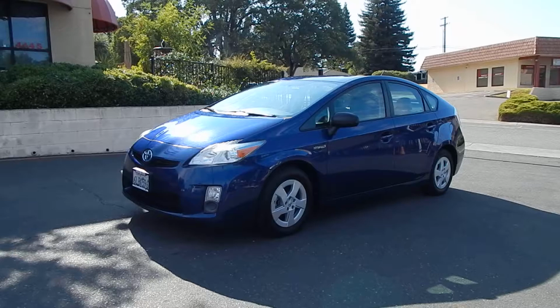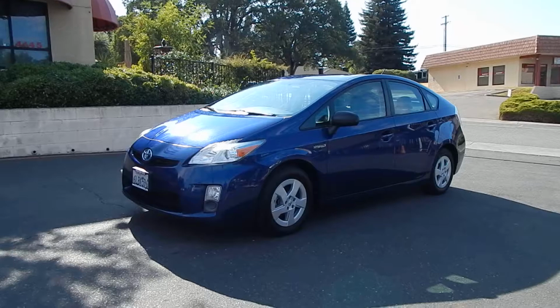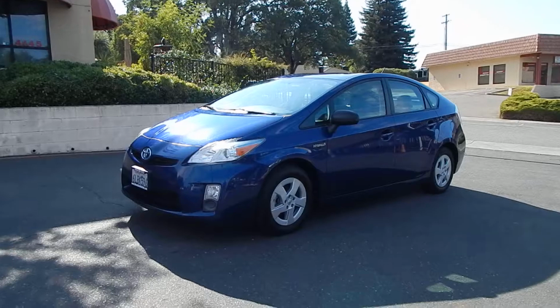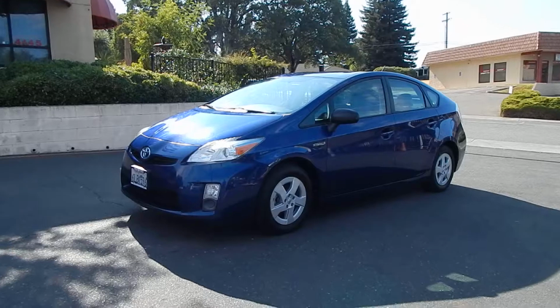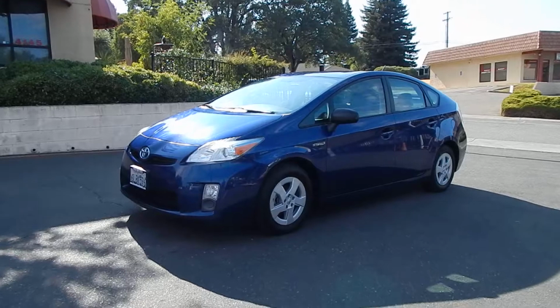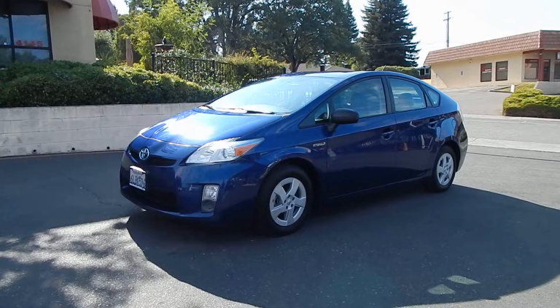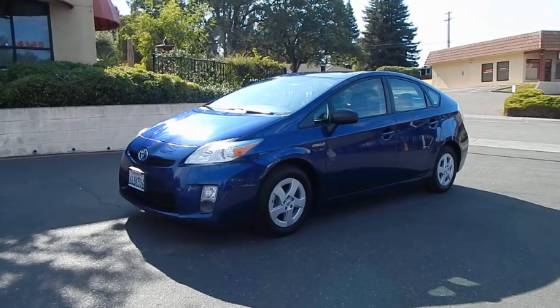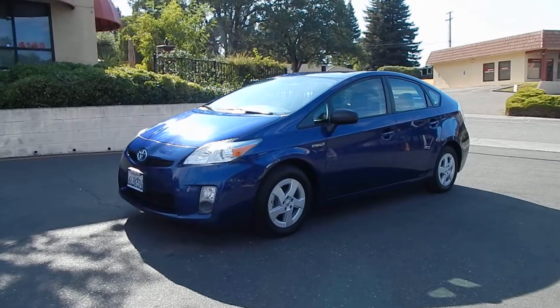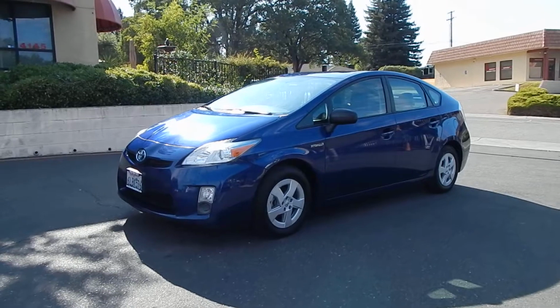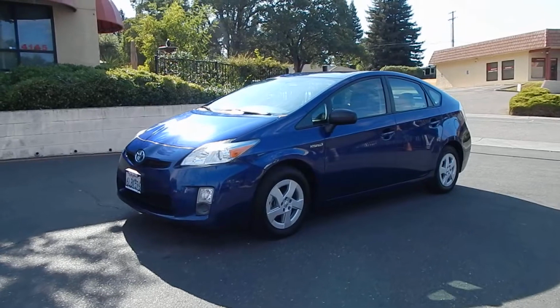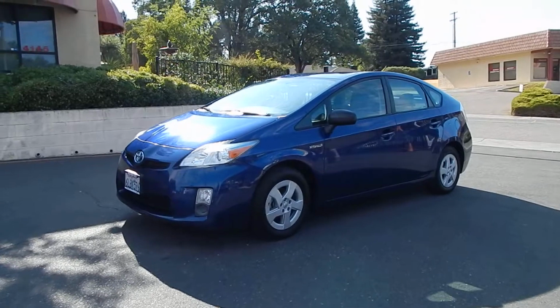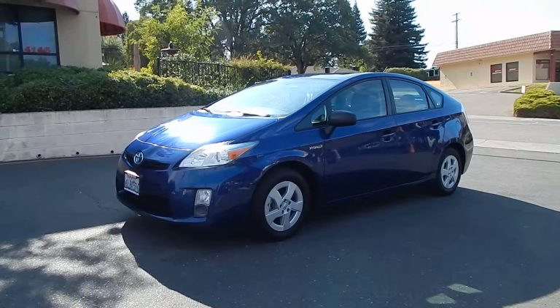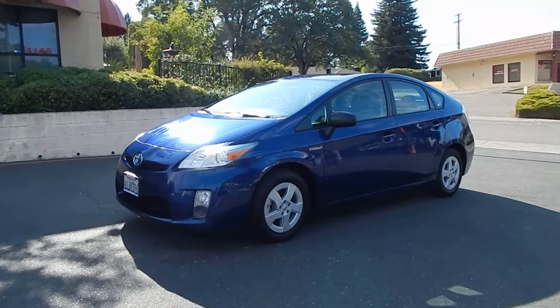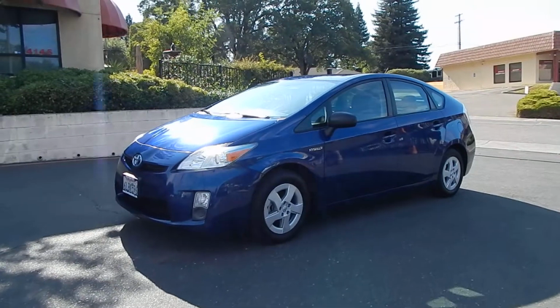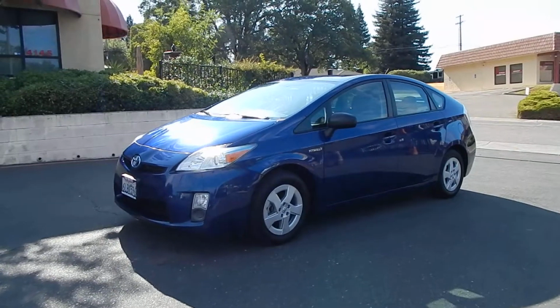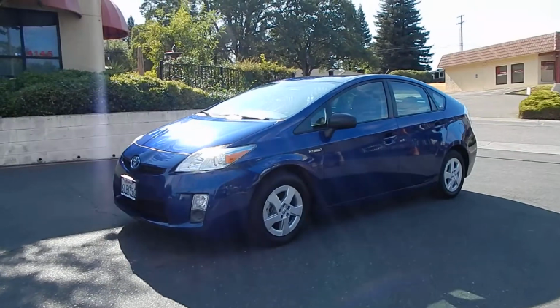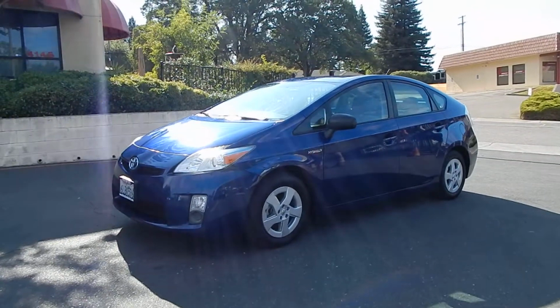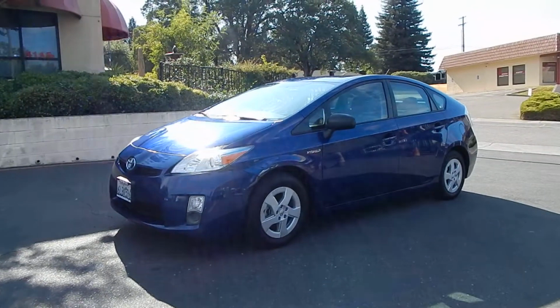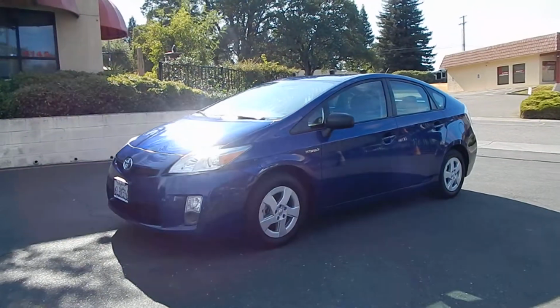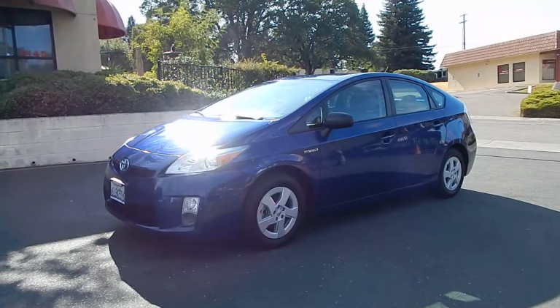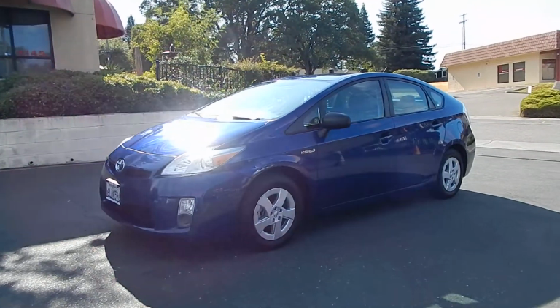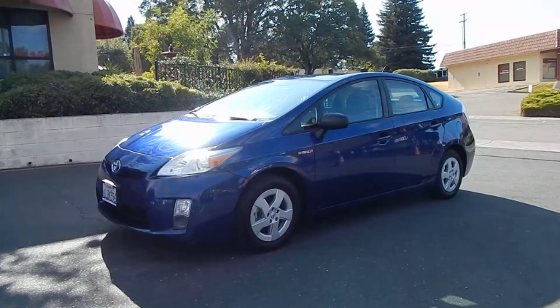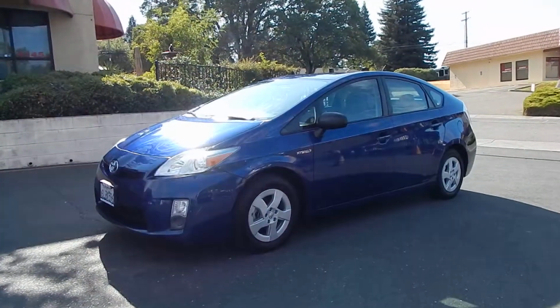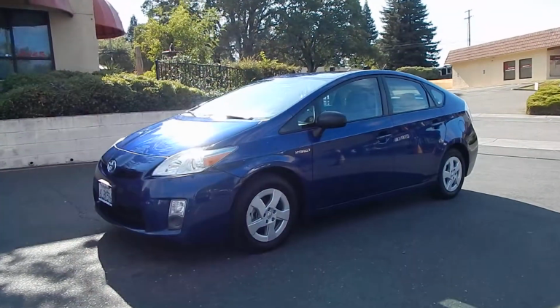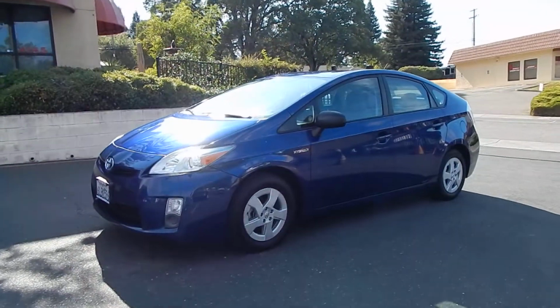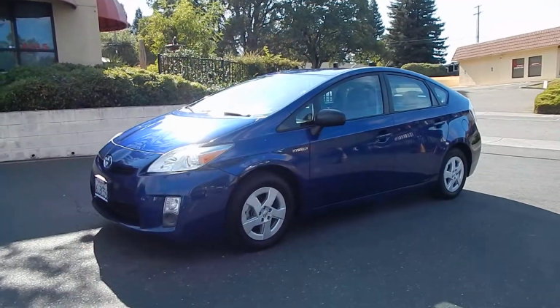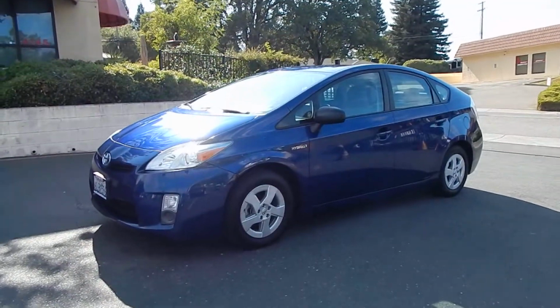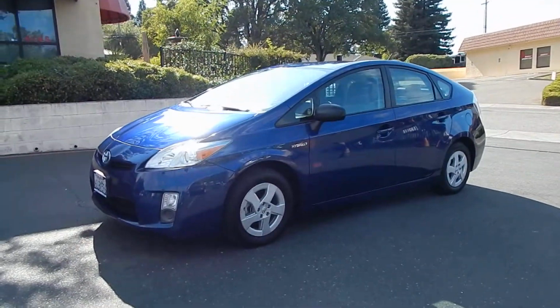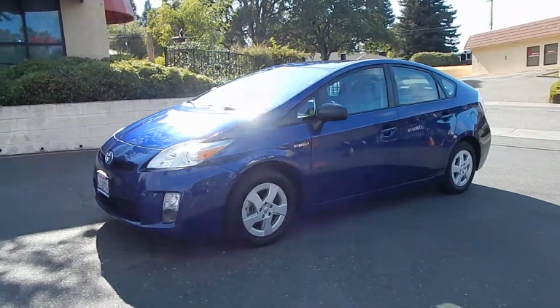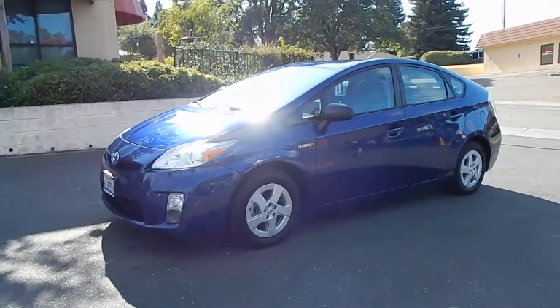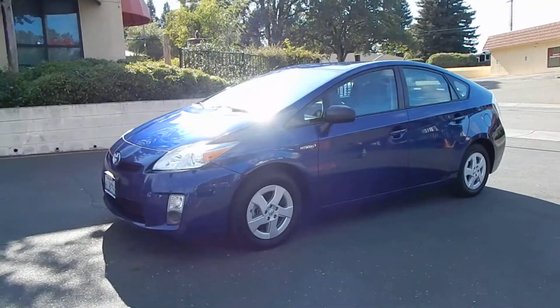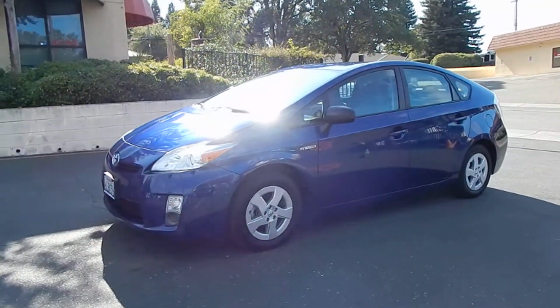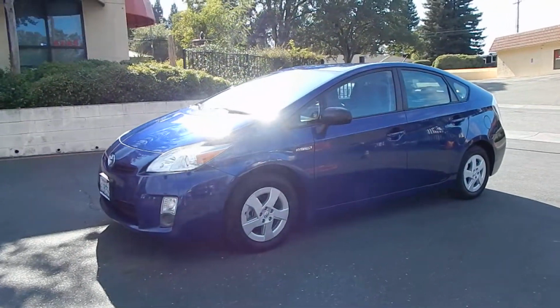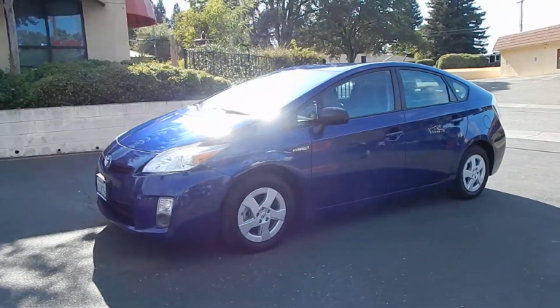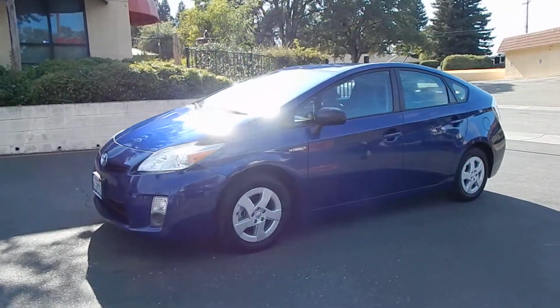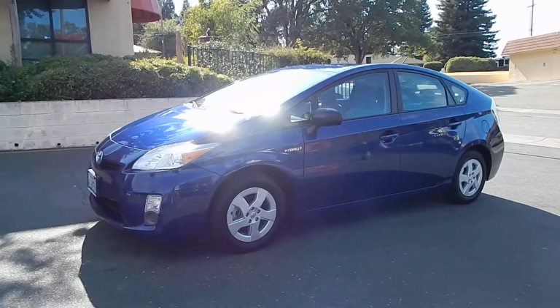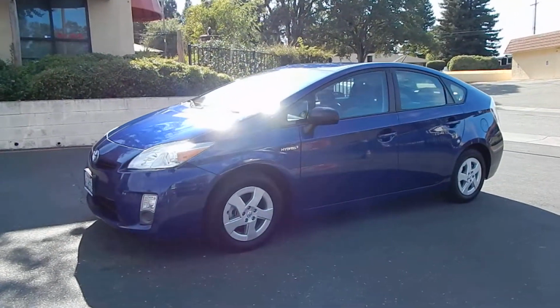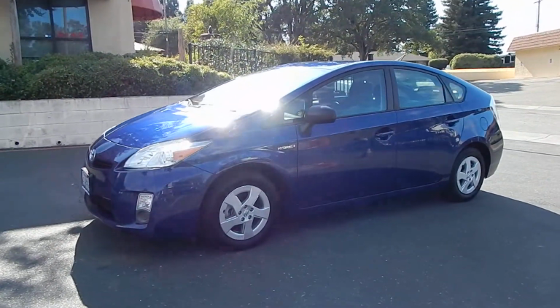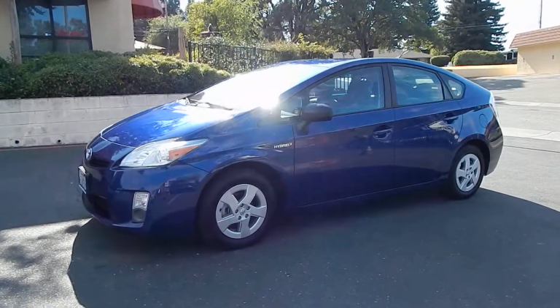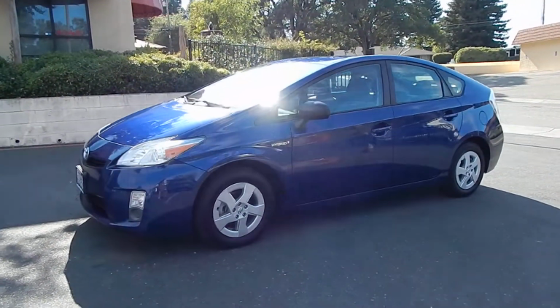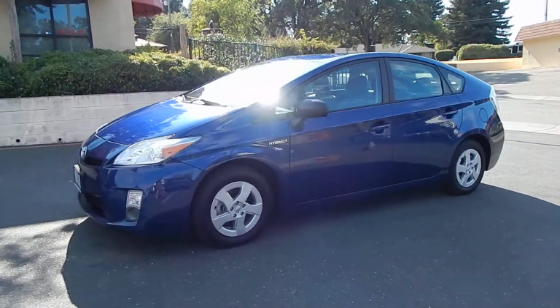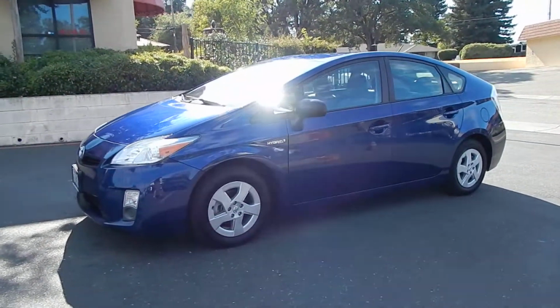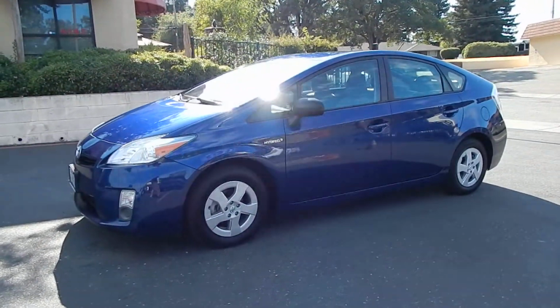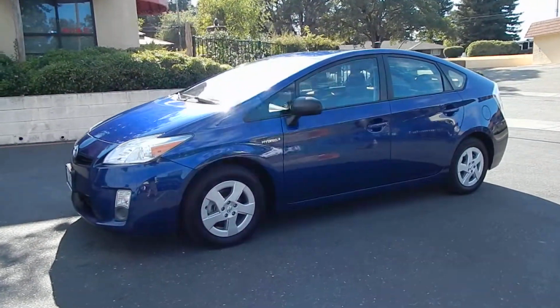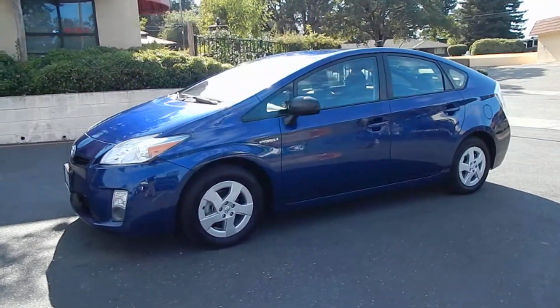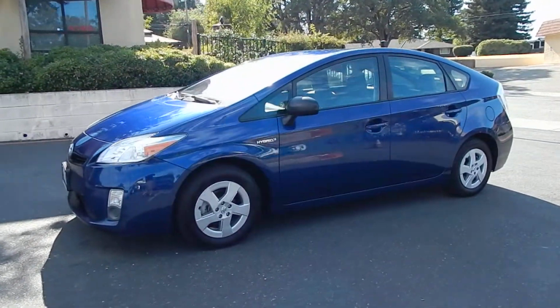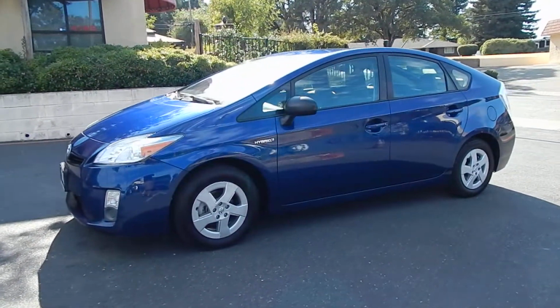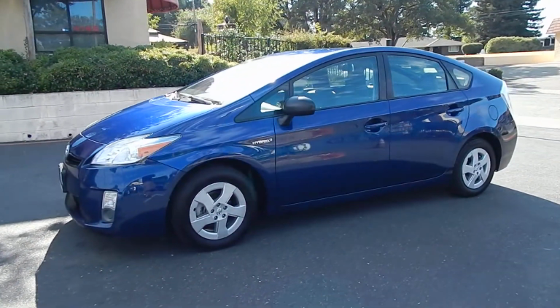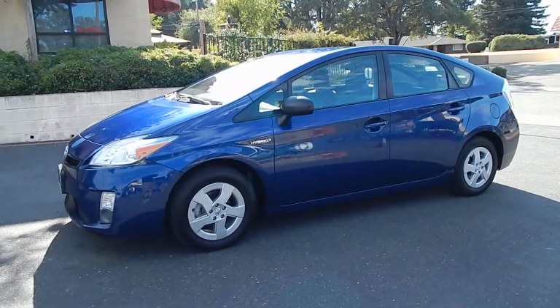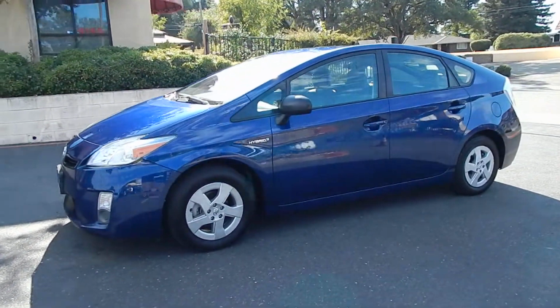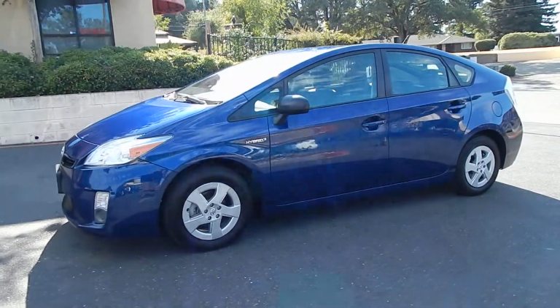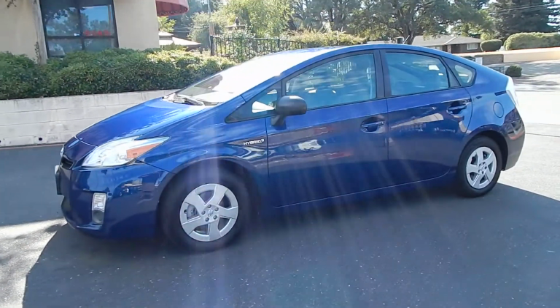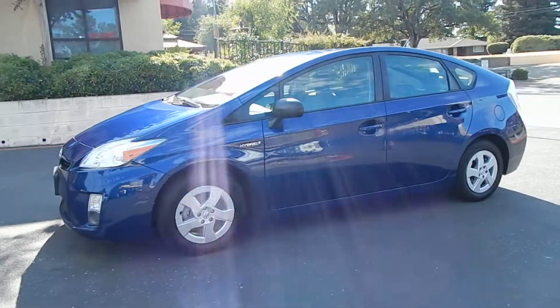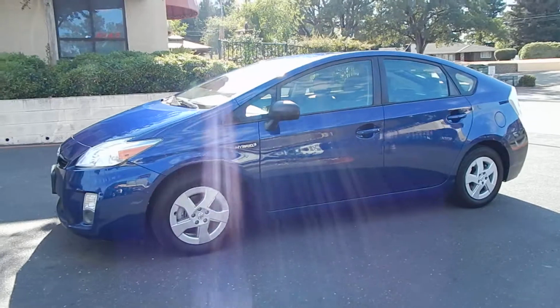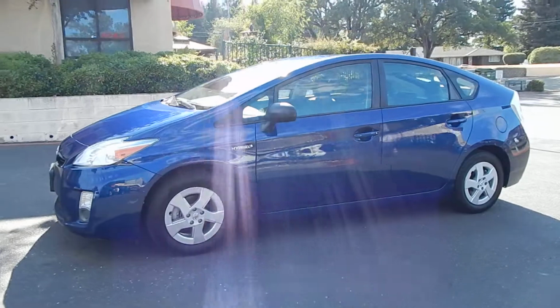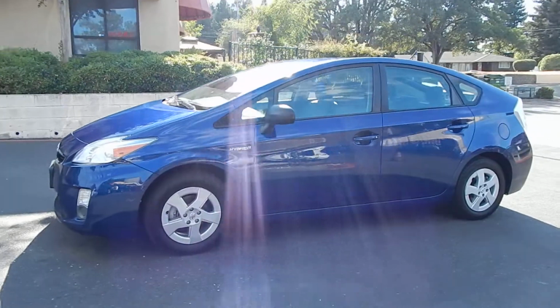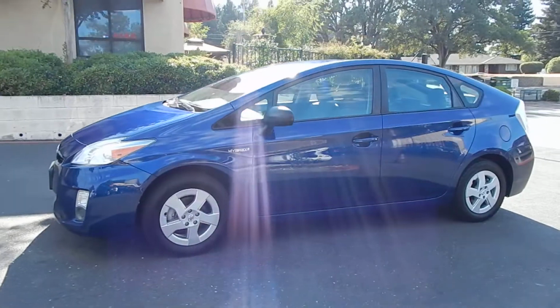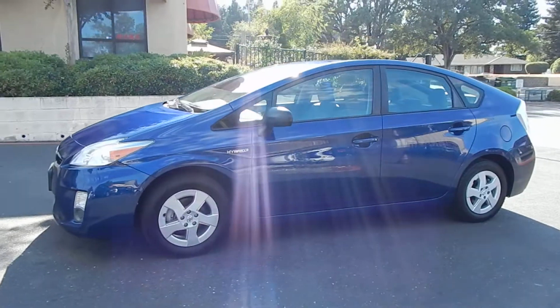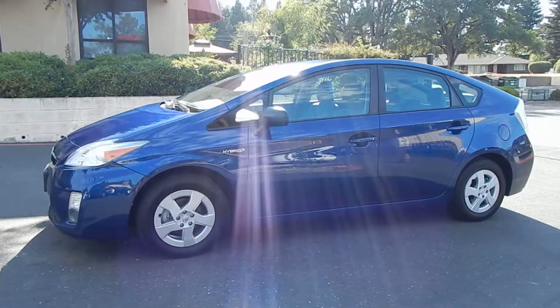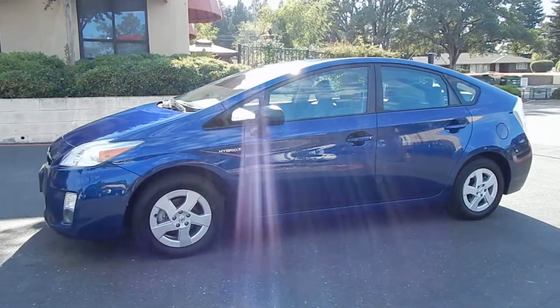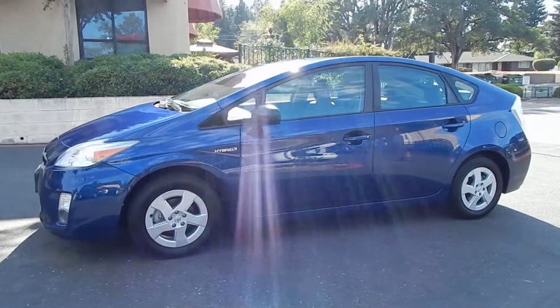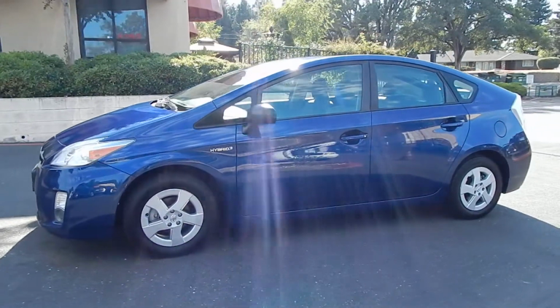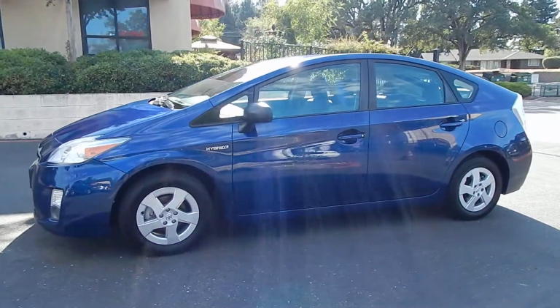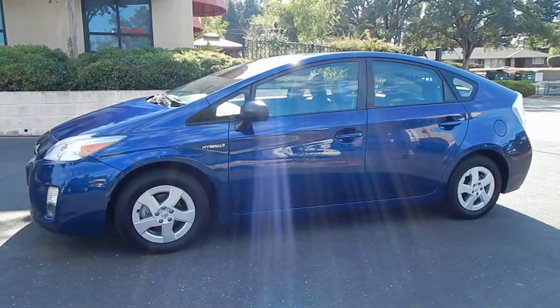Good afternoon folks, Ari here from Direct Auto Outlet in Fair Oaks, California. I have this gorgeous 2010 Toyota Prius for you today.